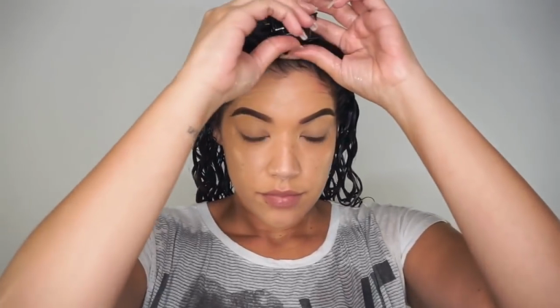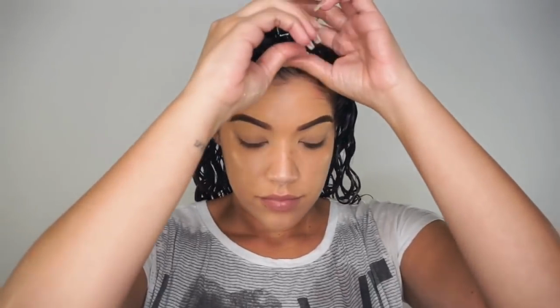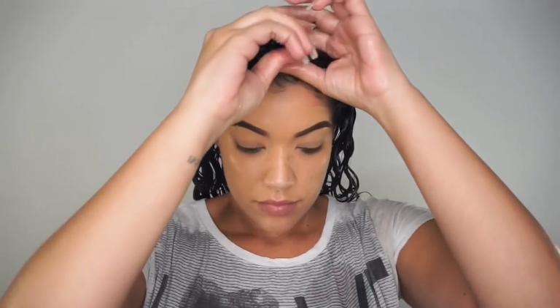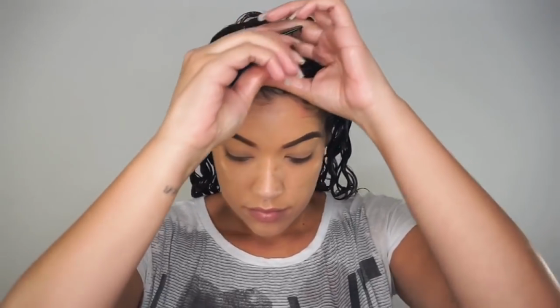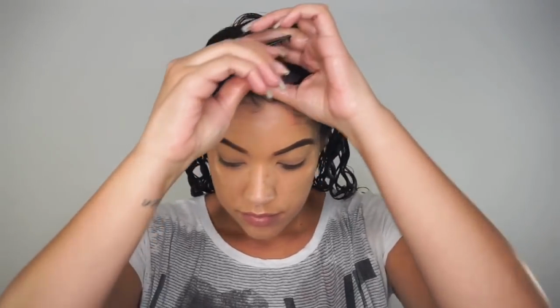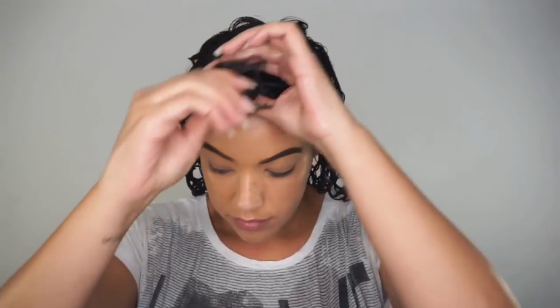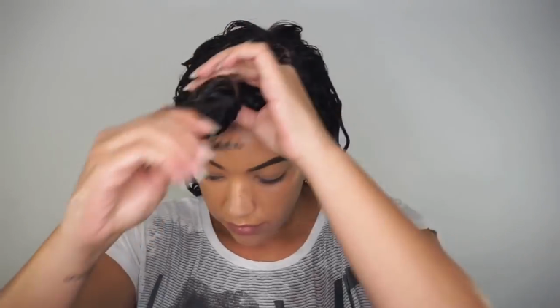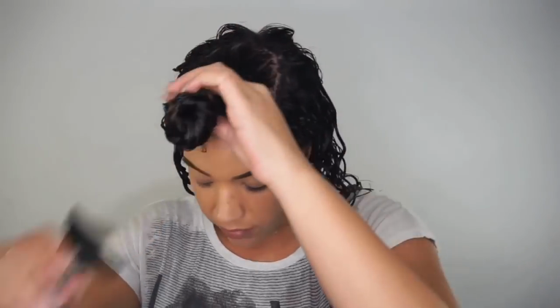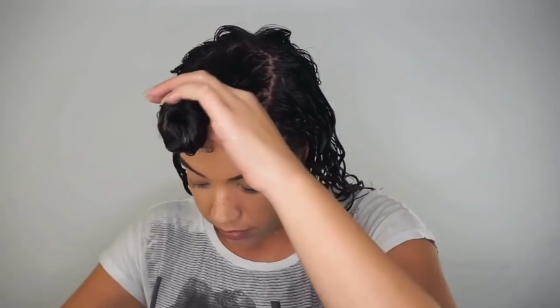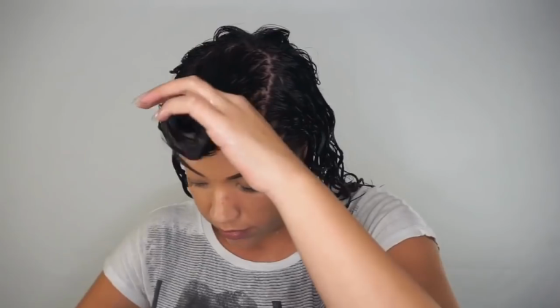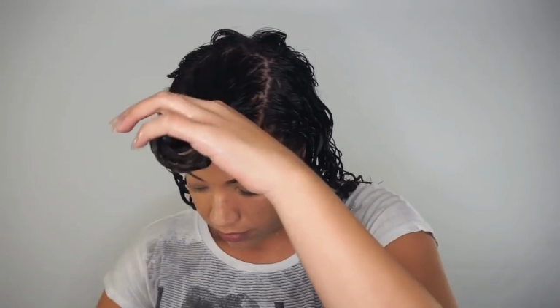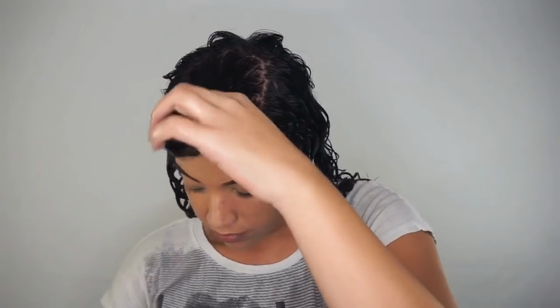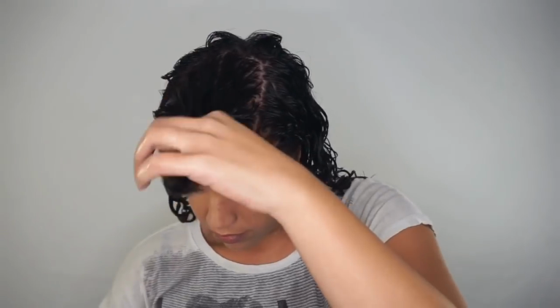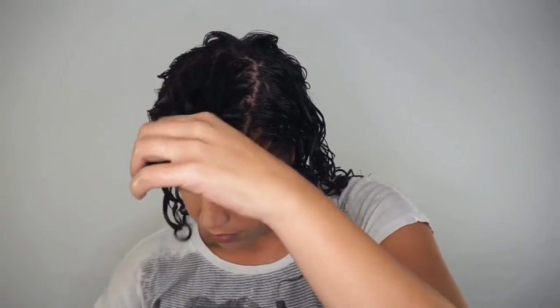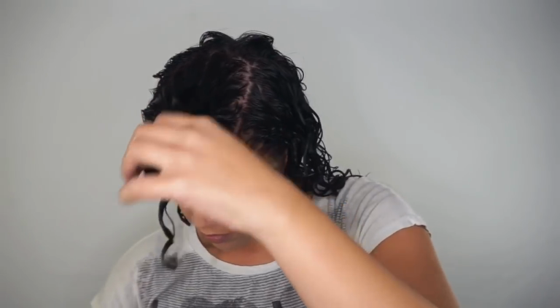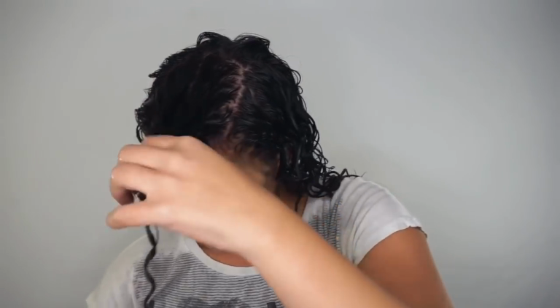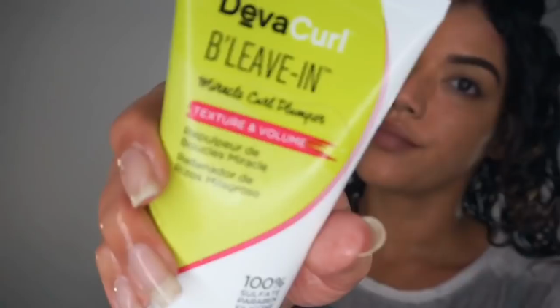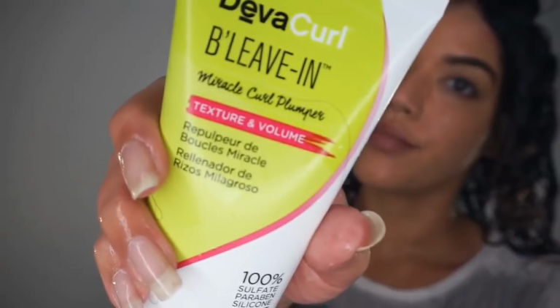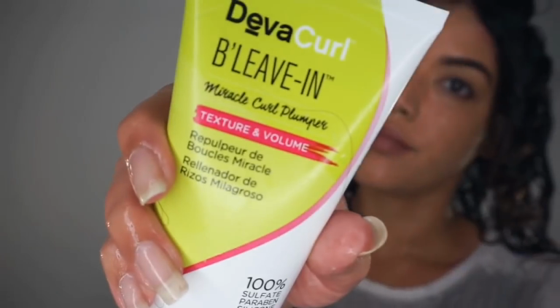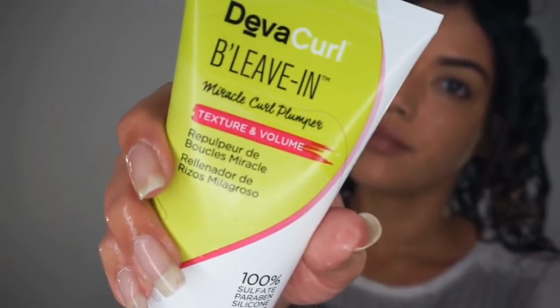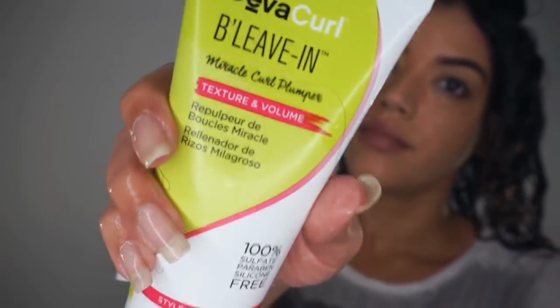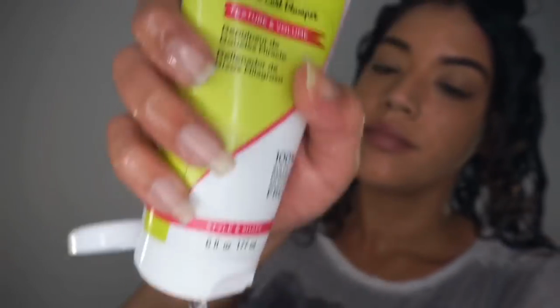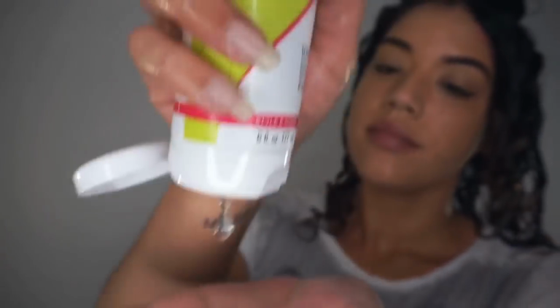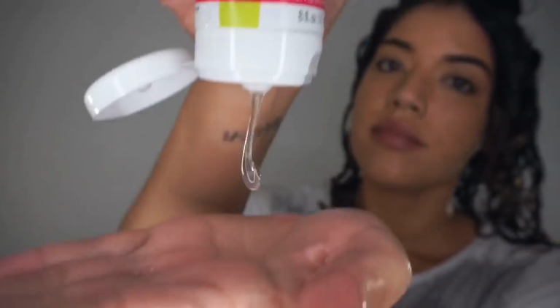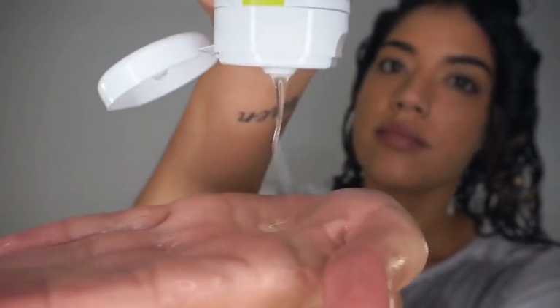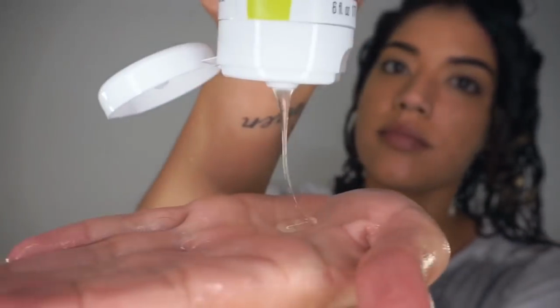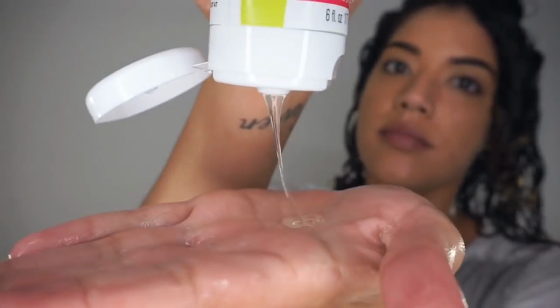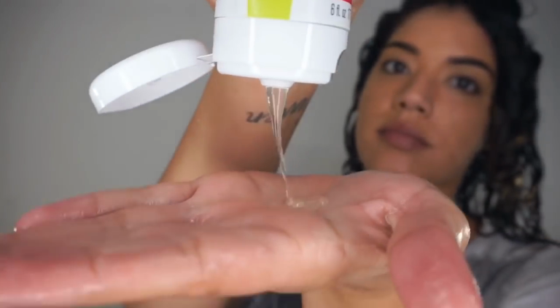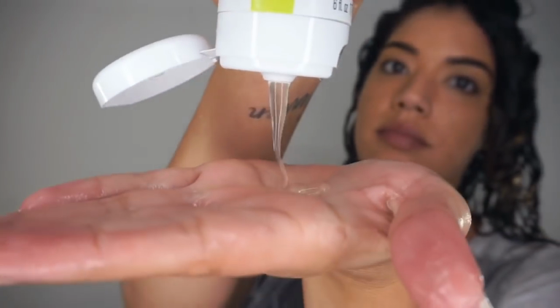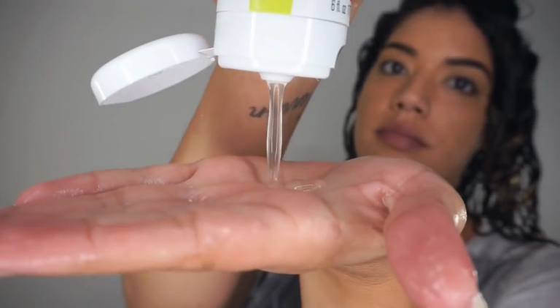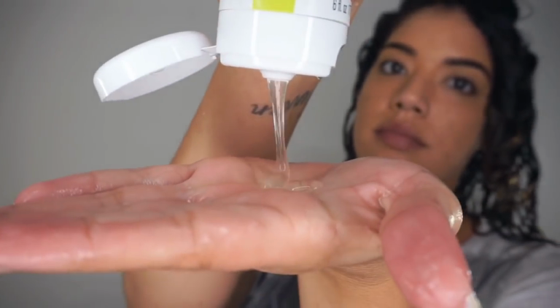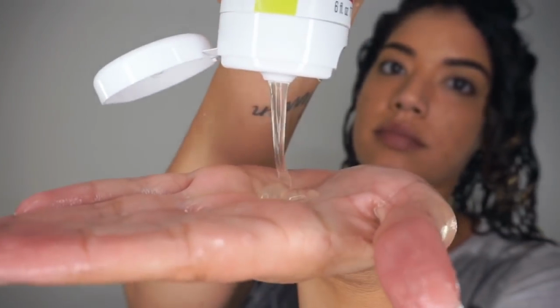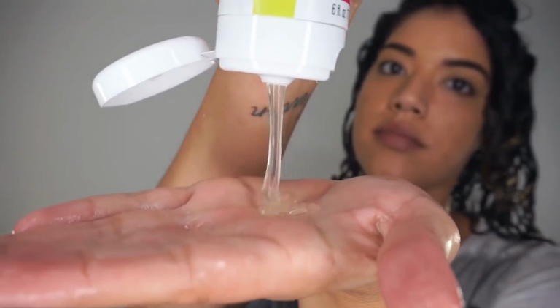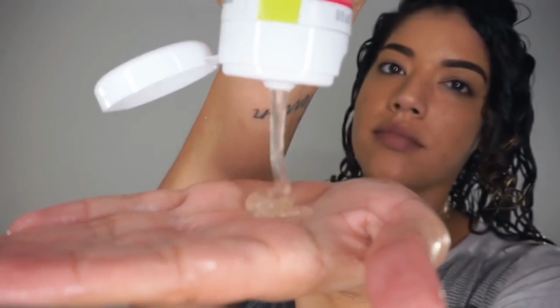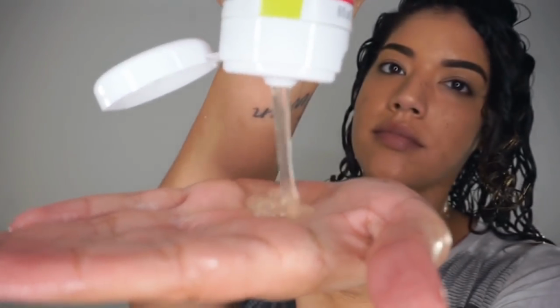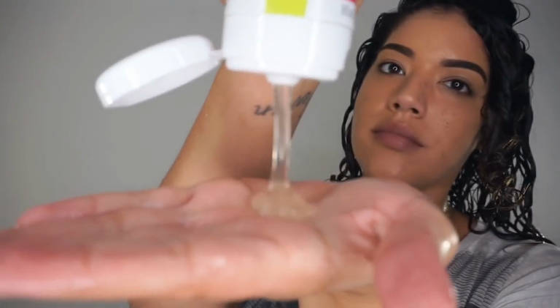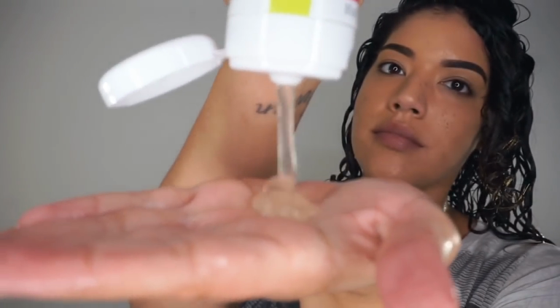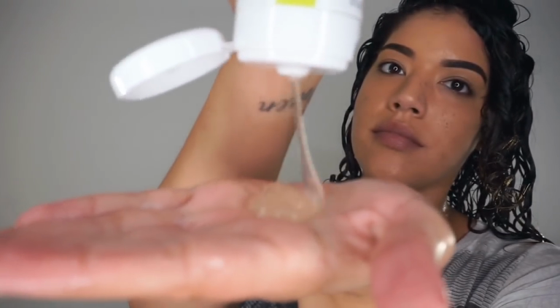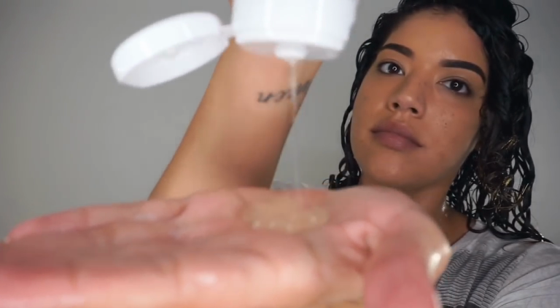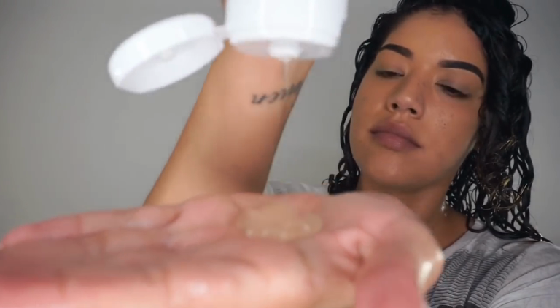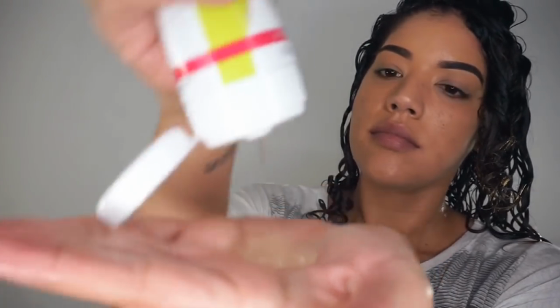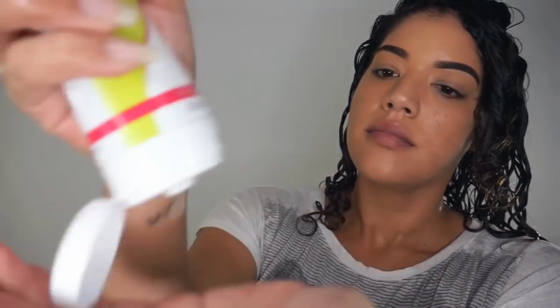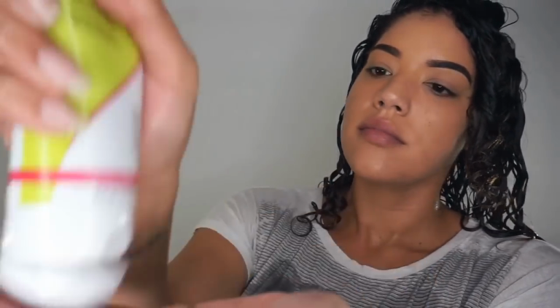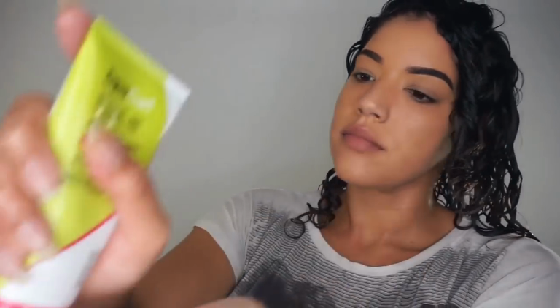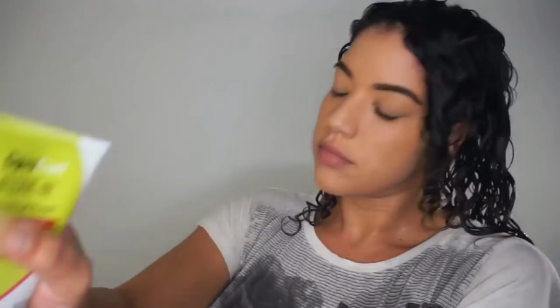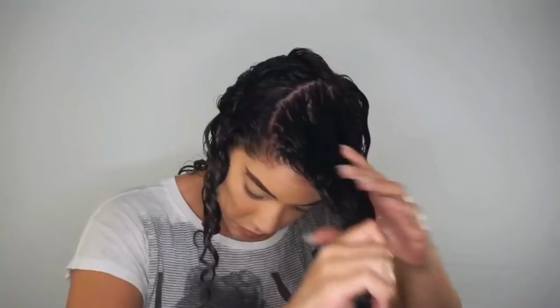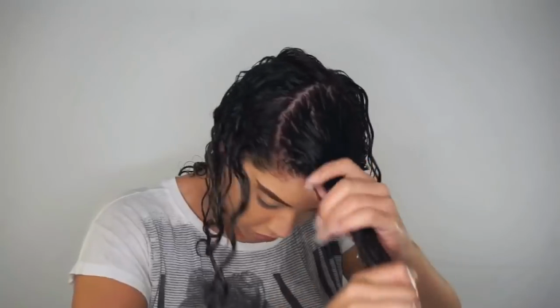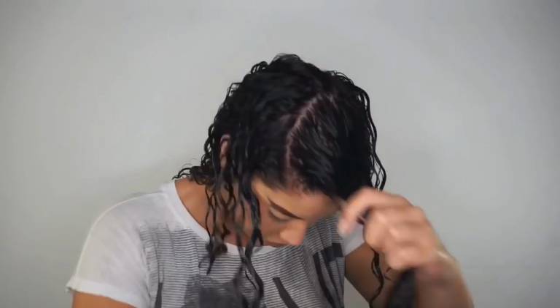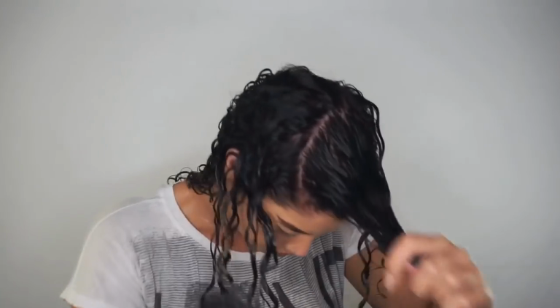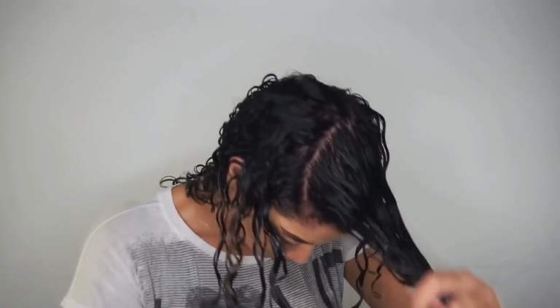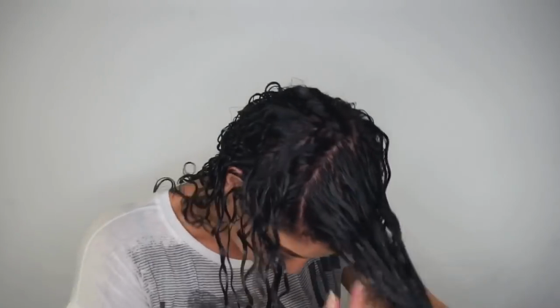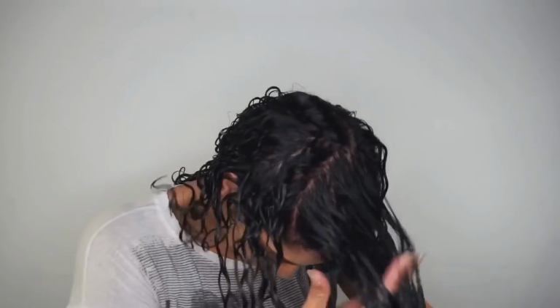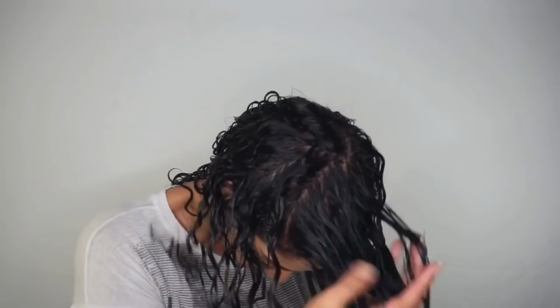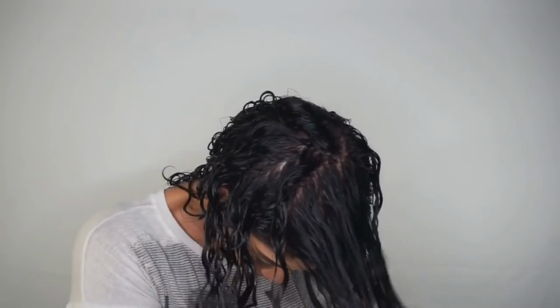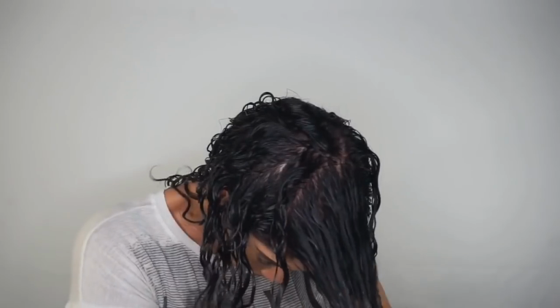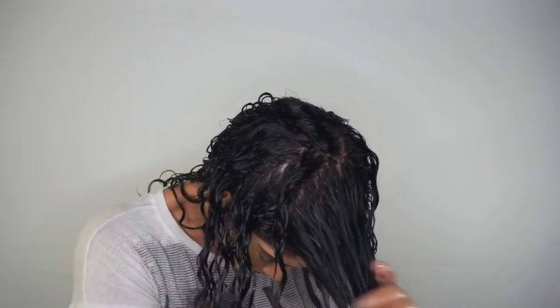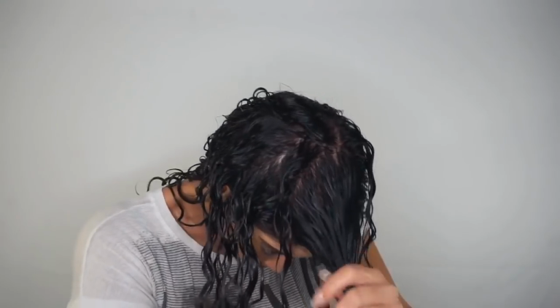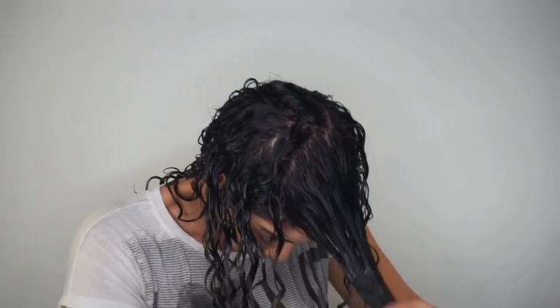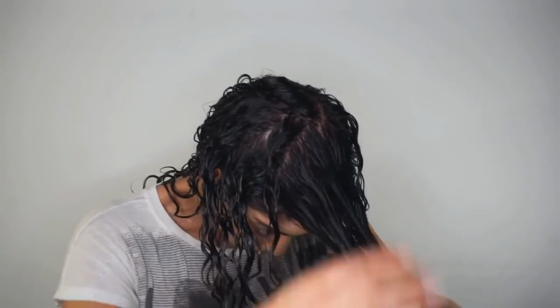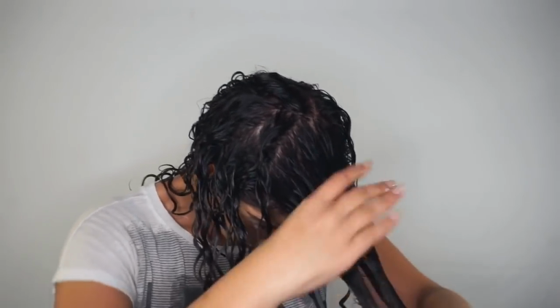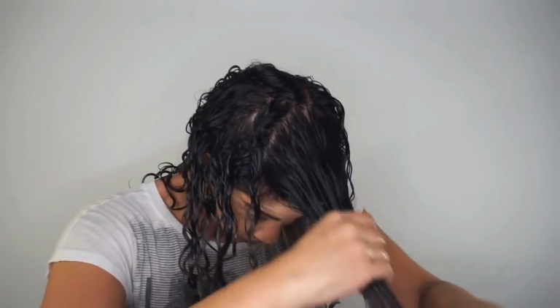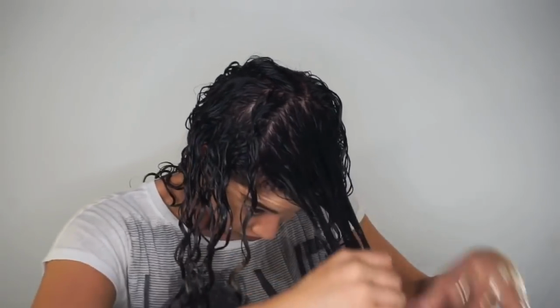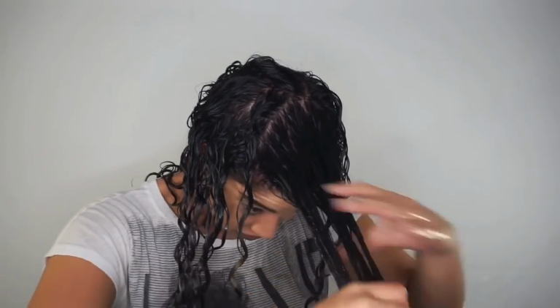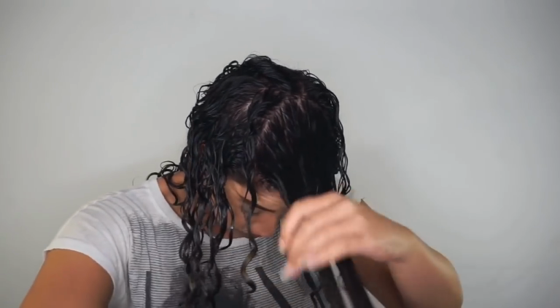To help give my hair even more volume, I apply the Believe-In separately to this top section of hair before going in with a little more Super Cream.